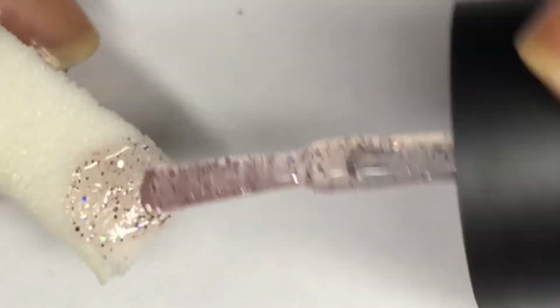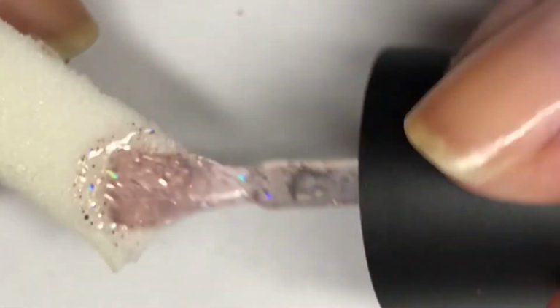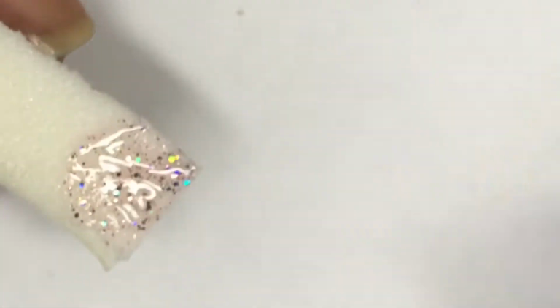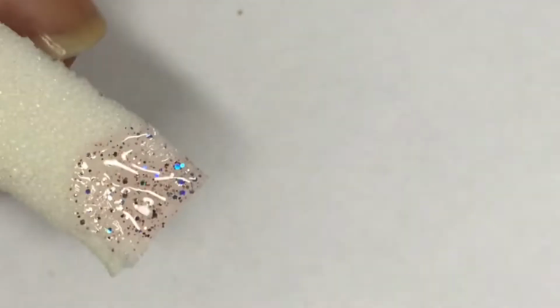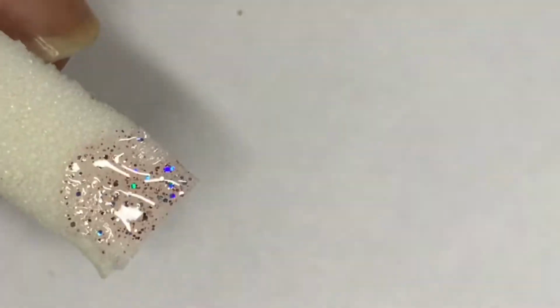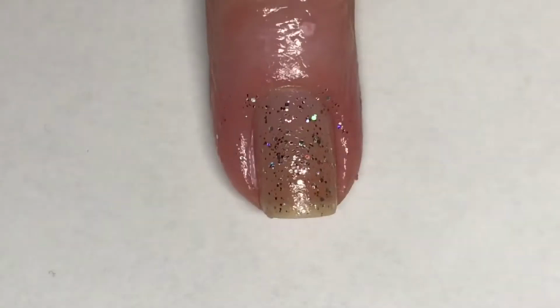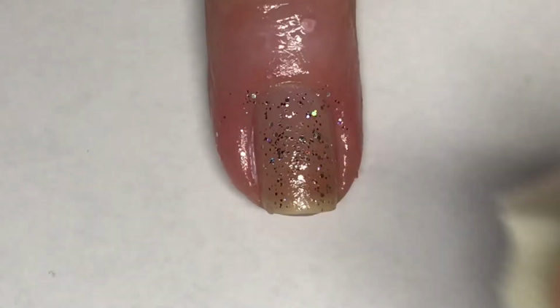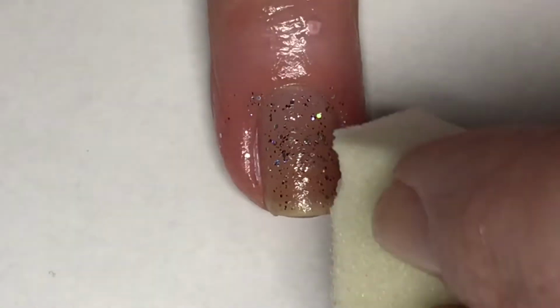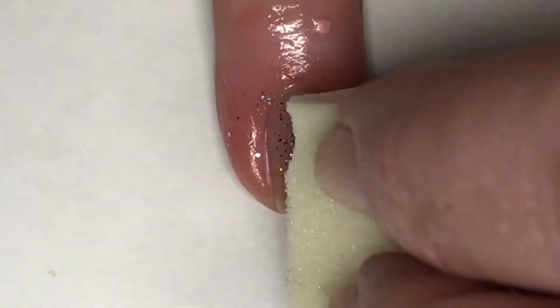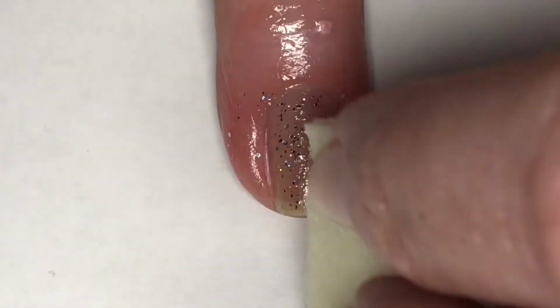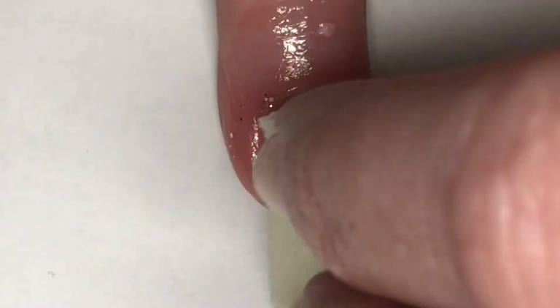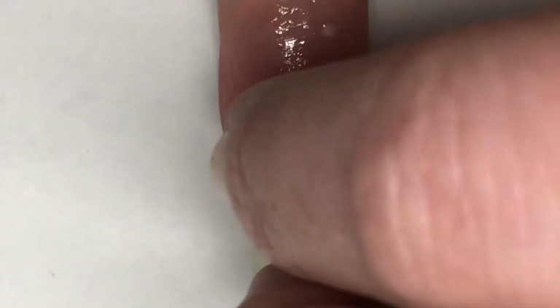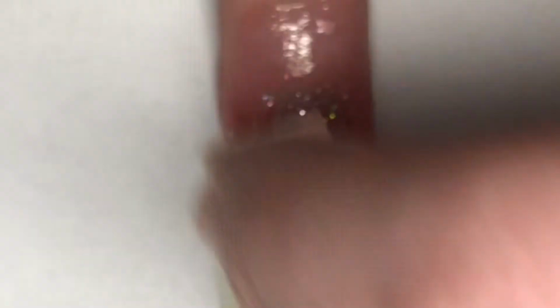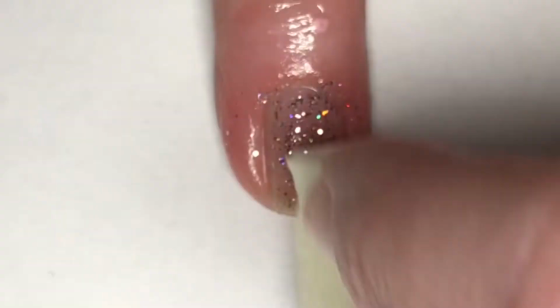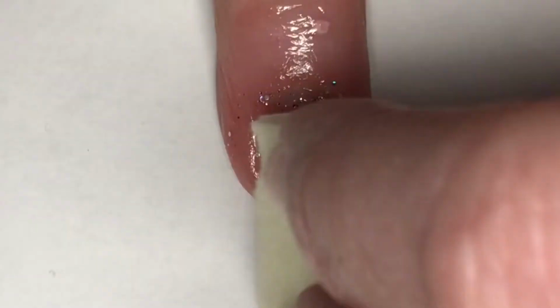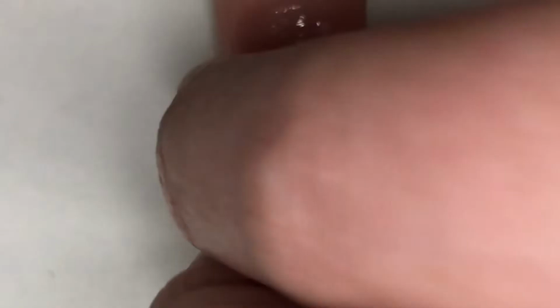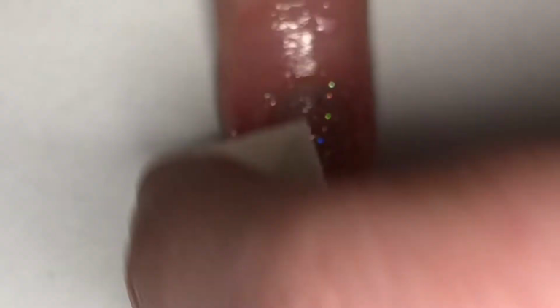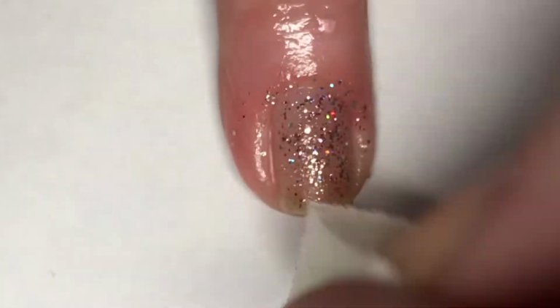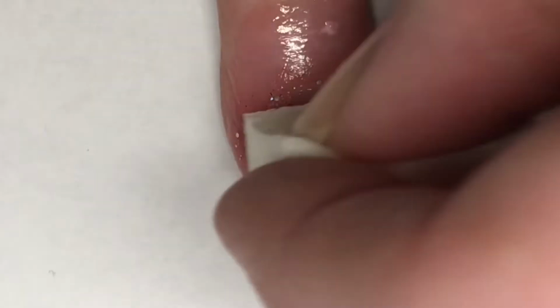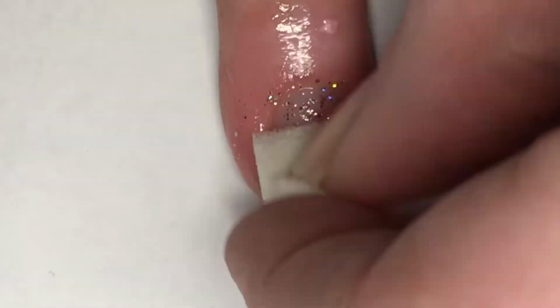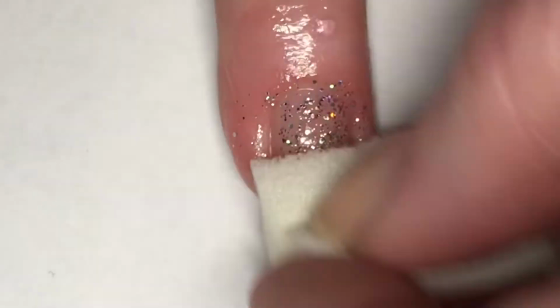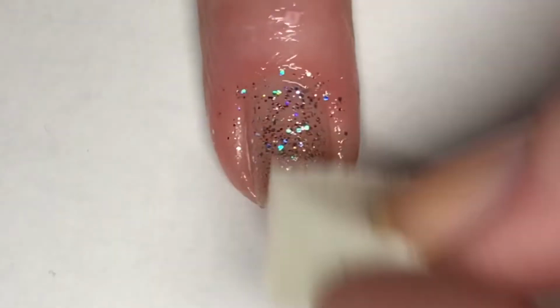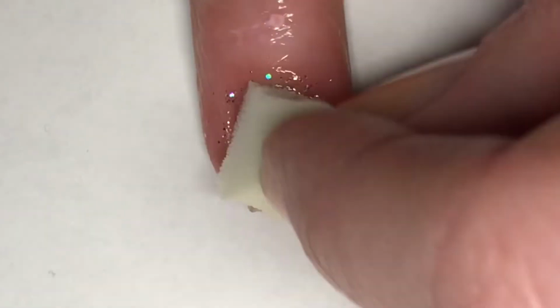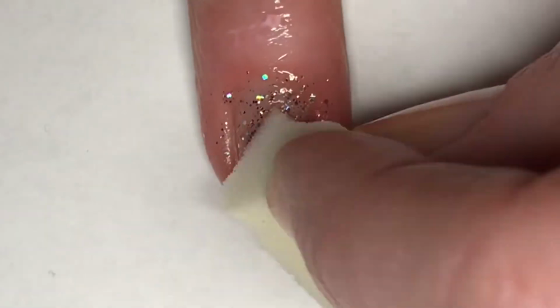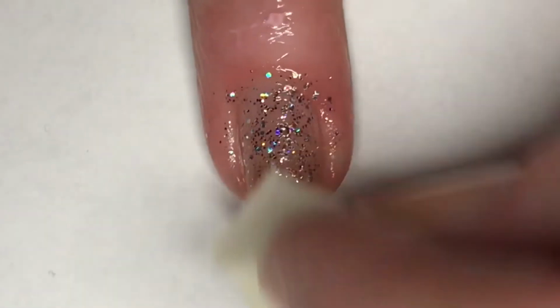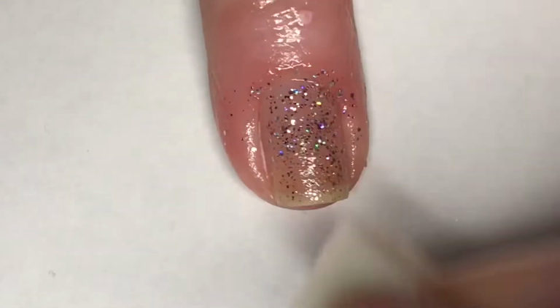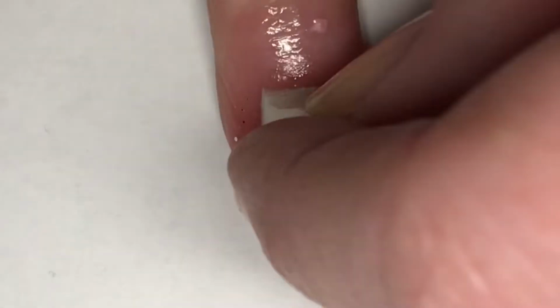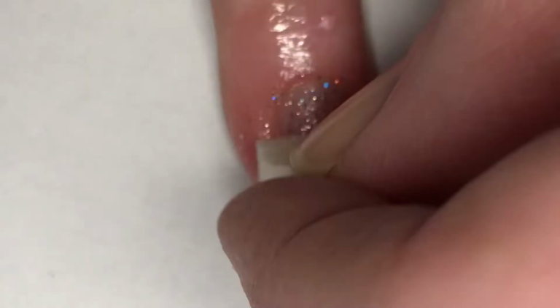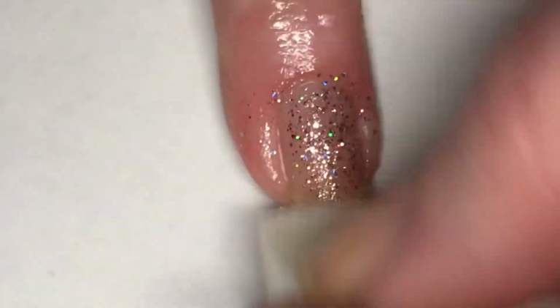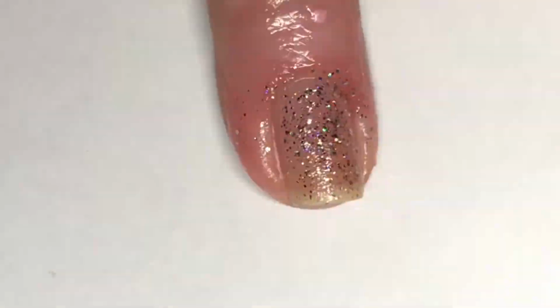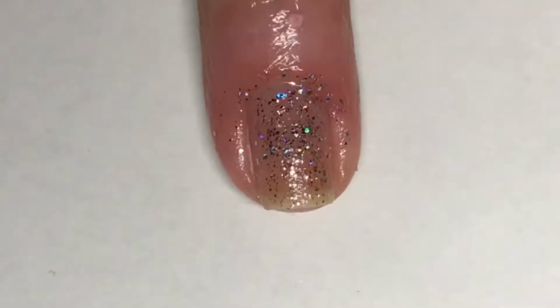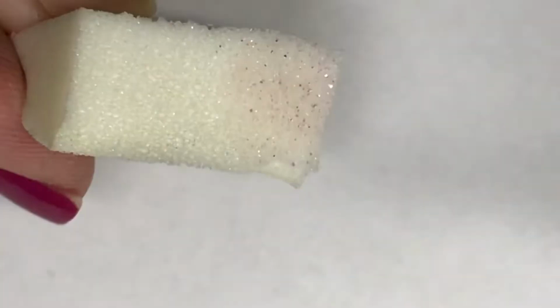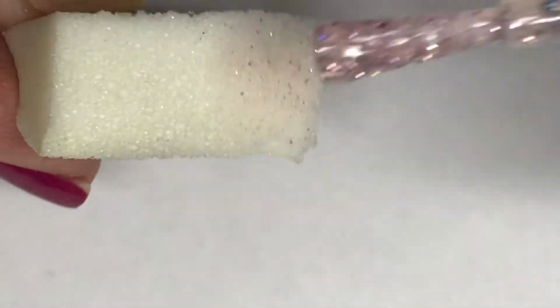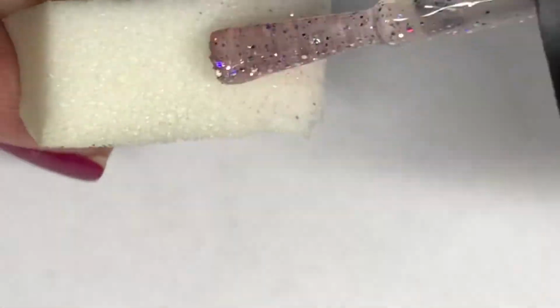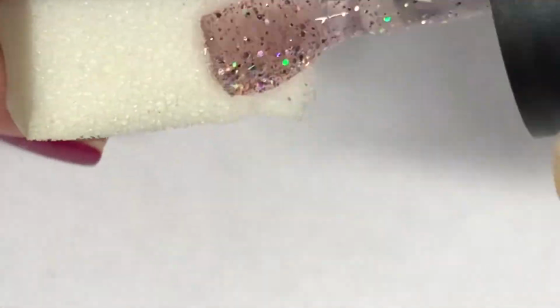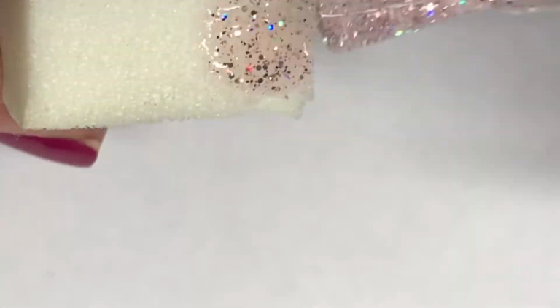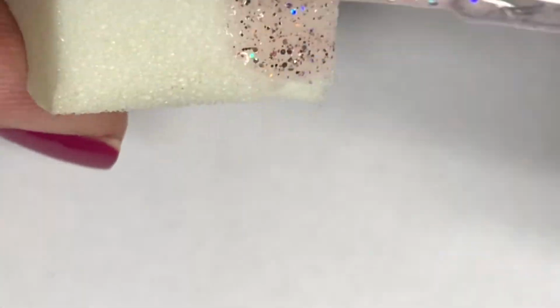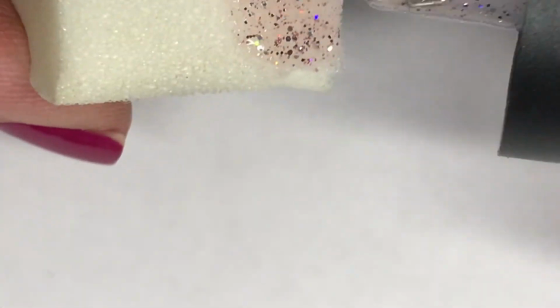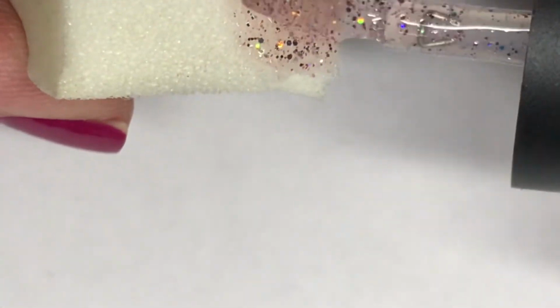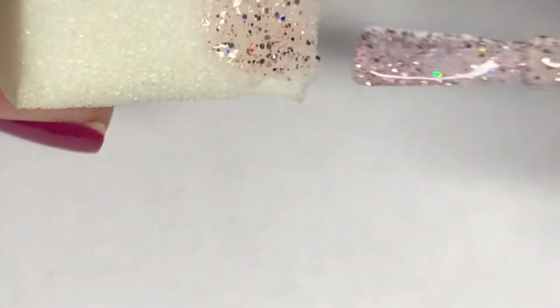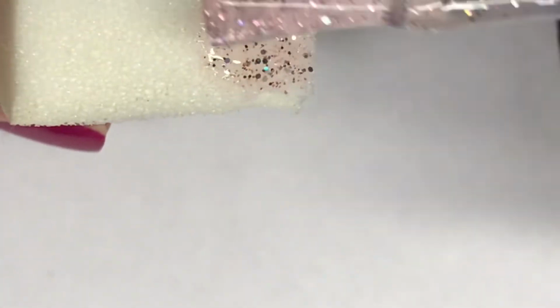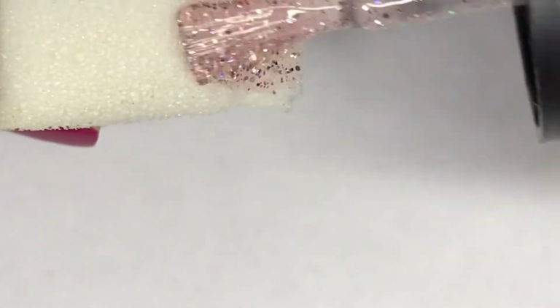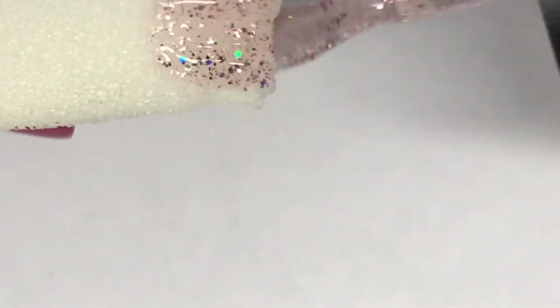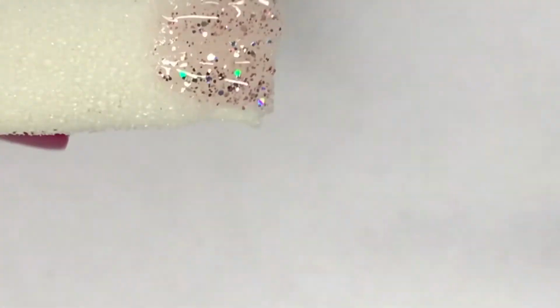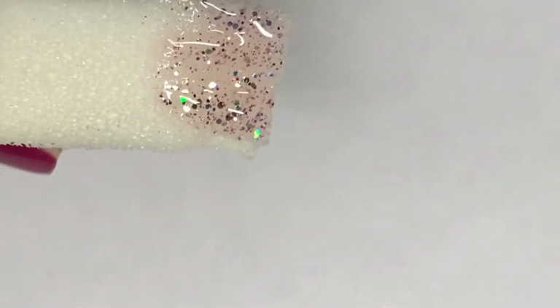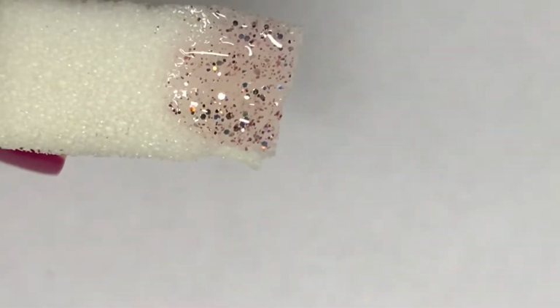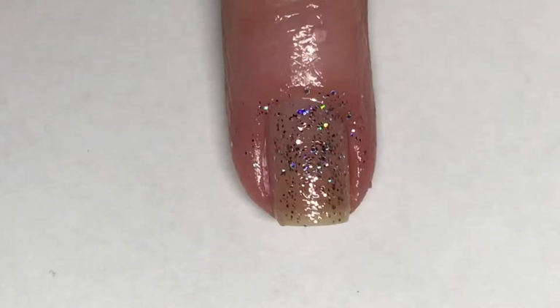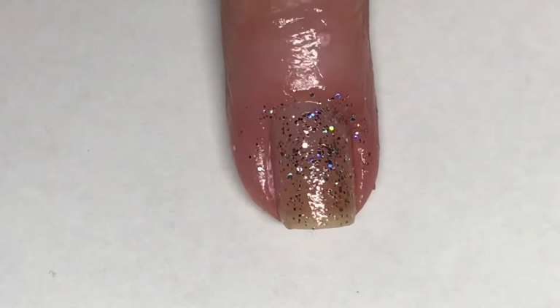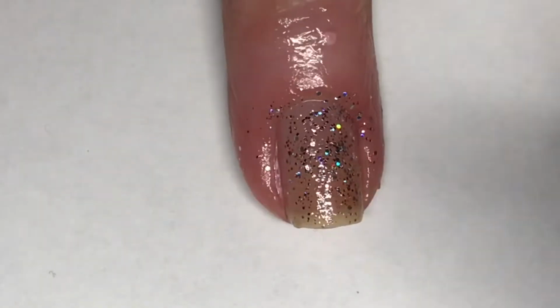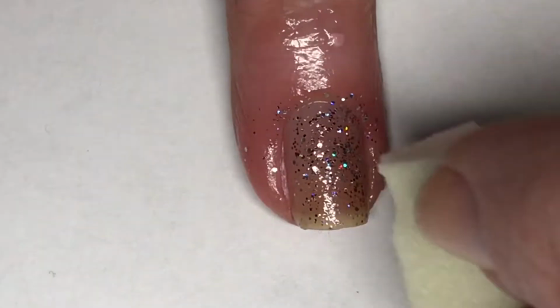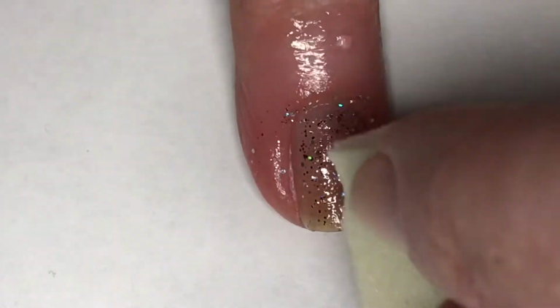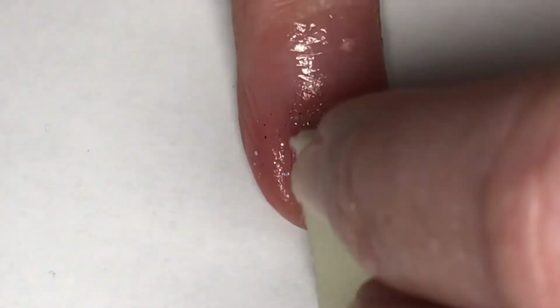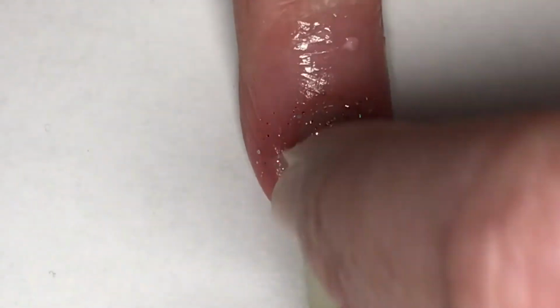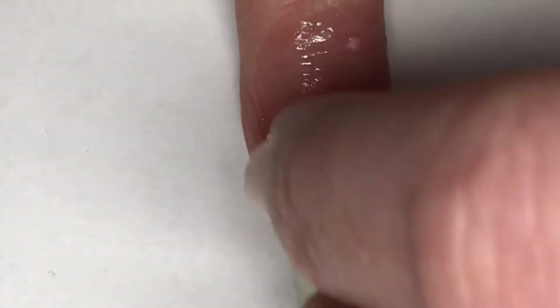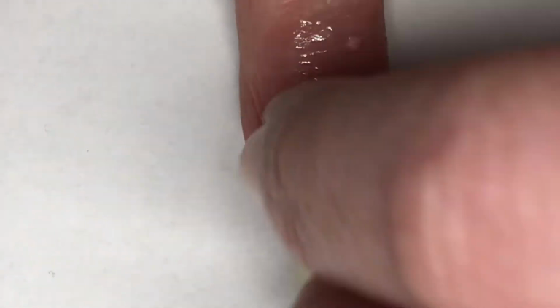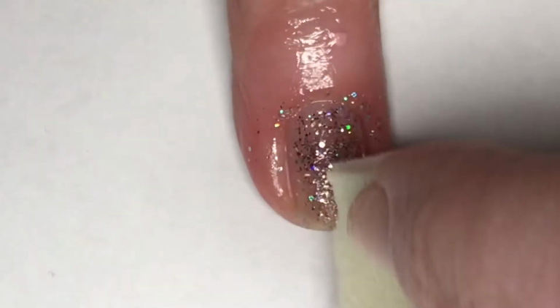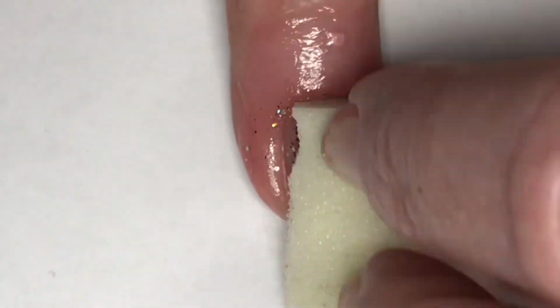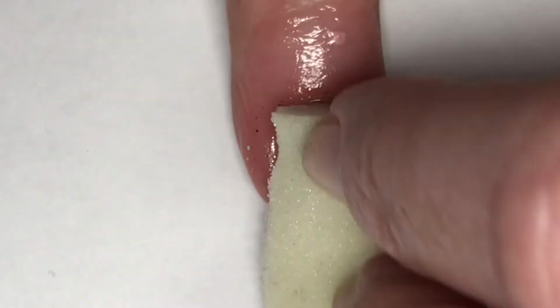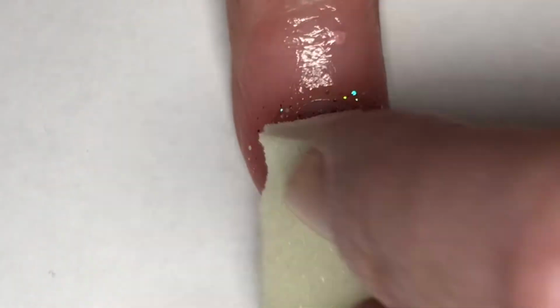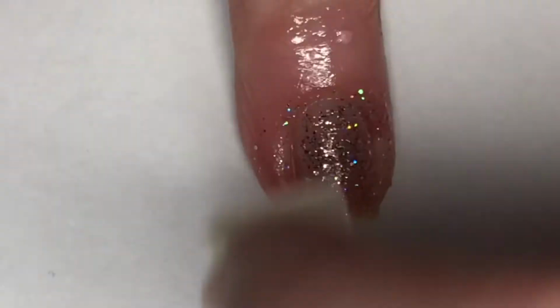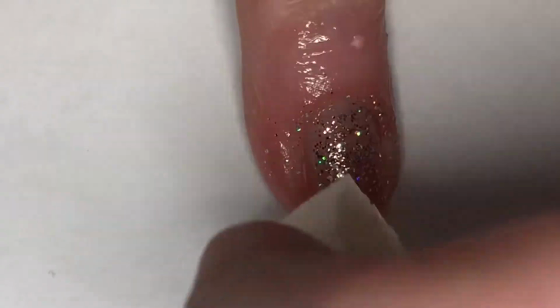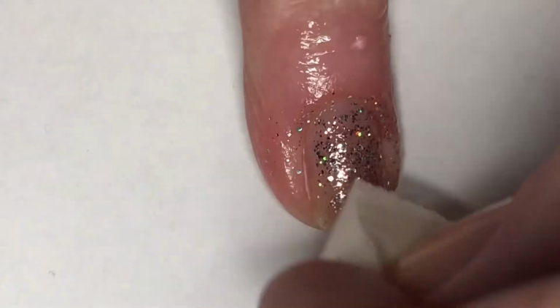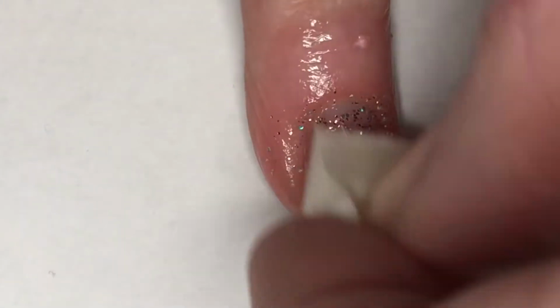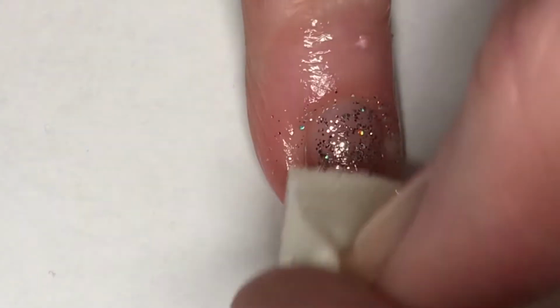I think I did this like five or six times just to make sure that it was completely covered with all of that gorgeous glitter.